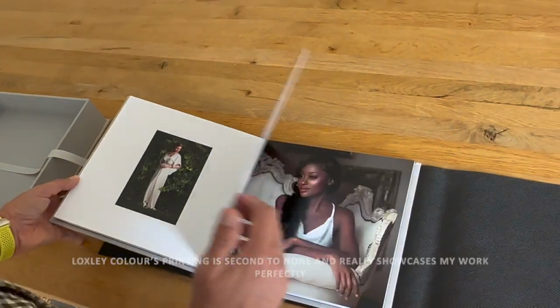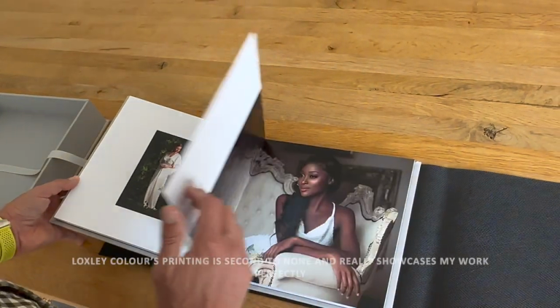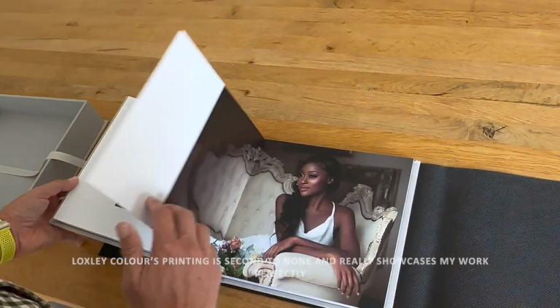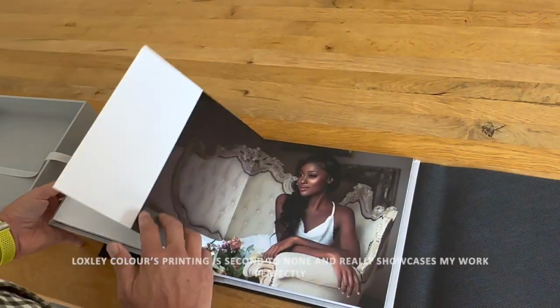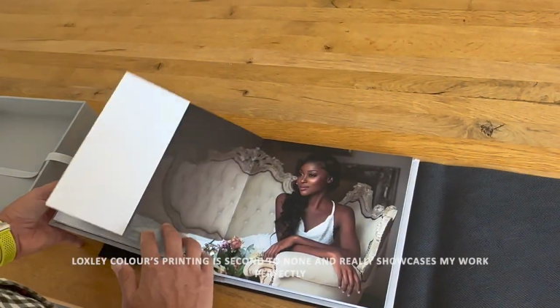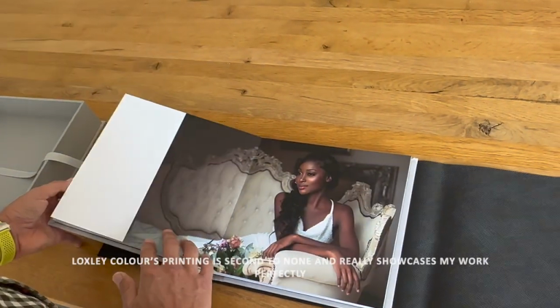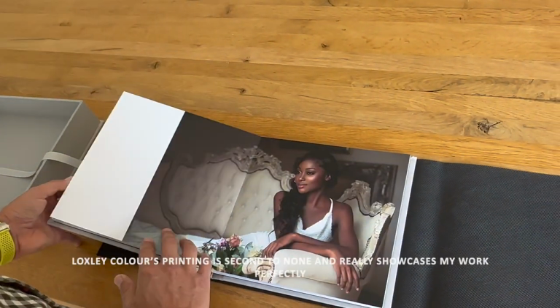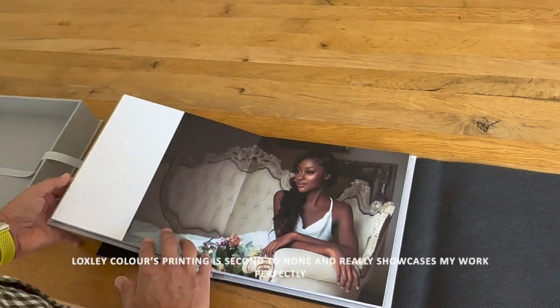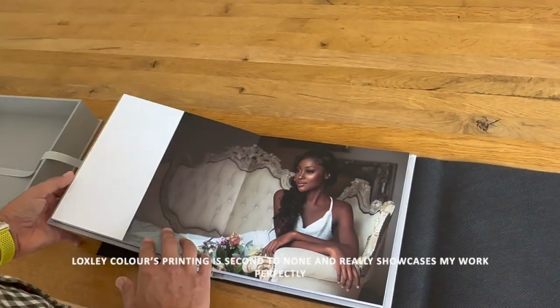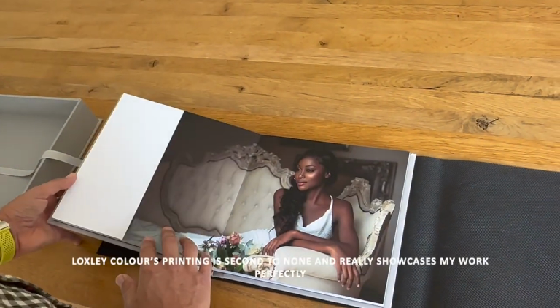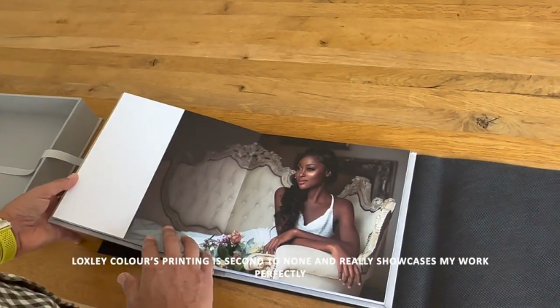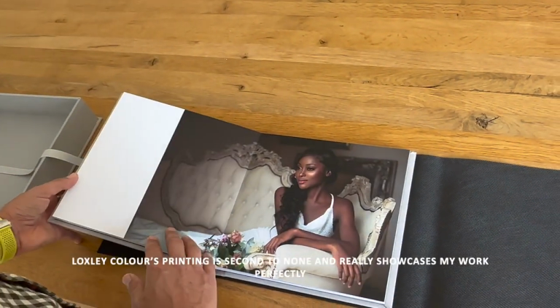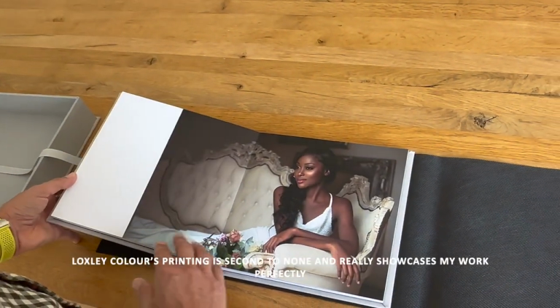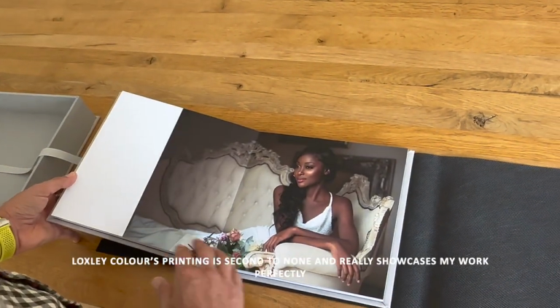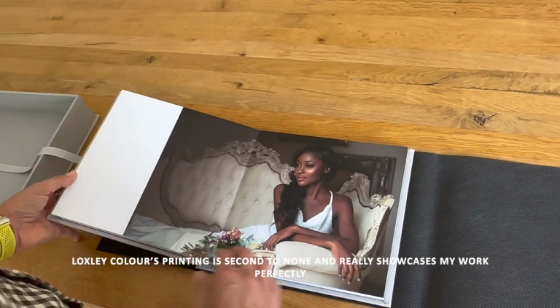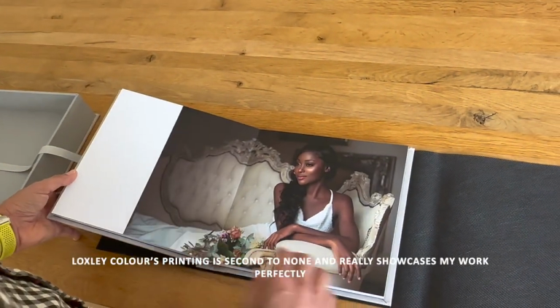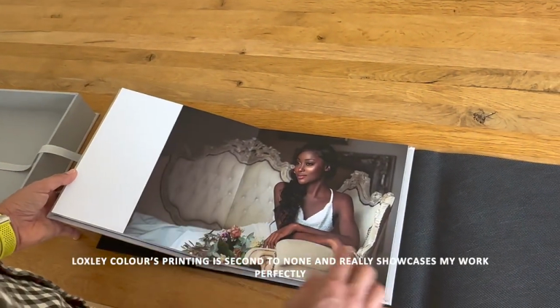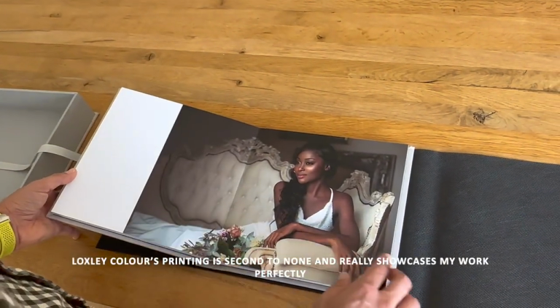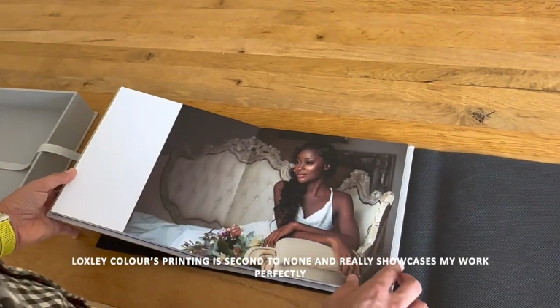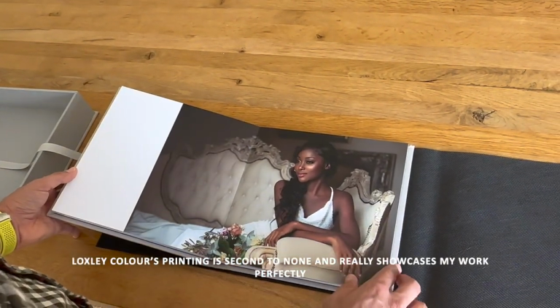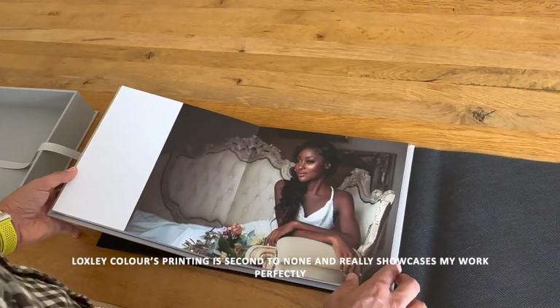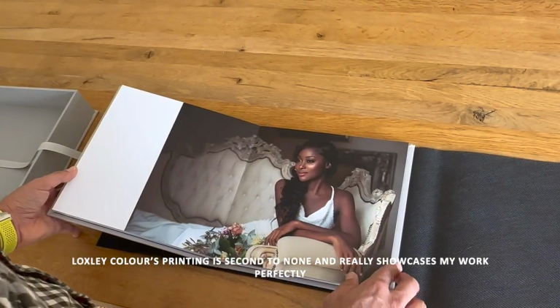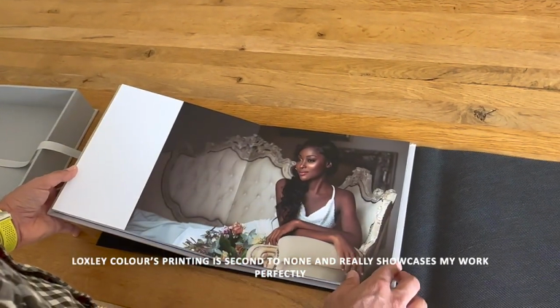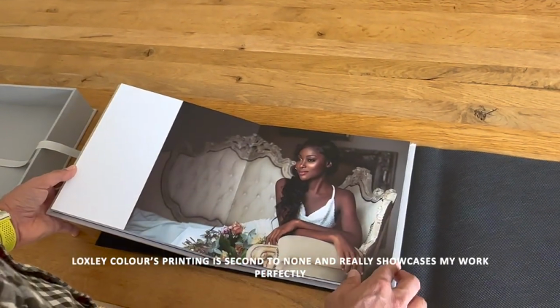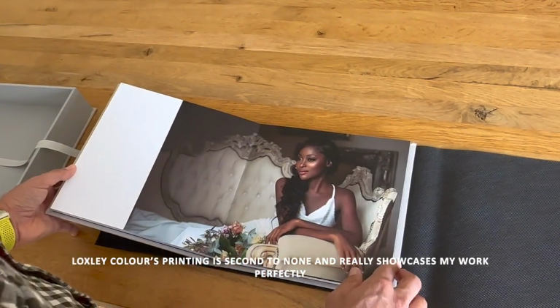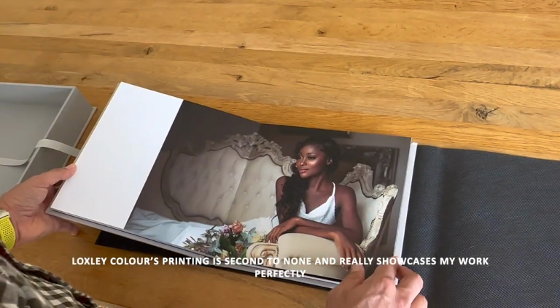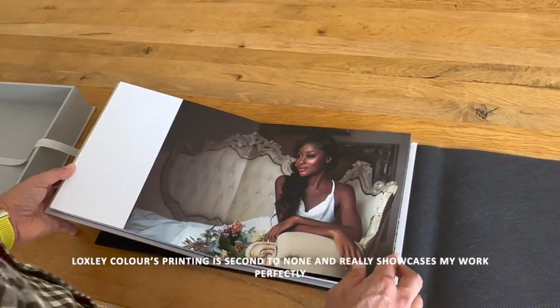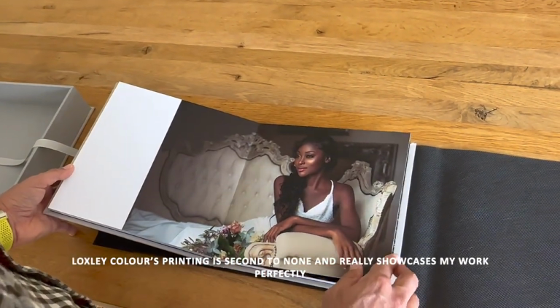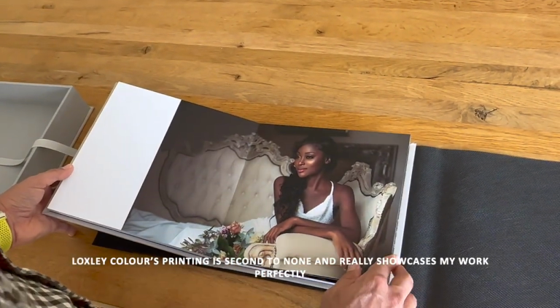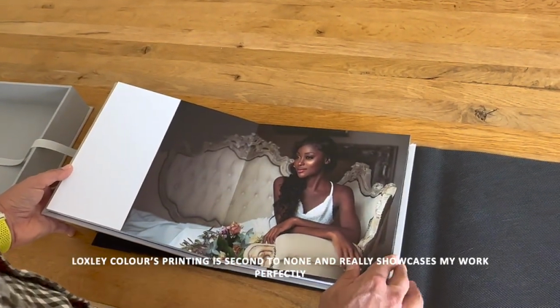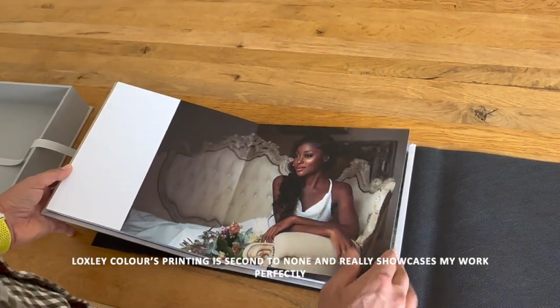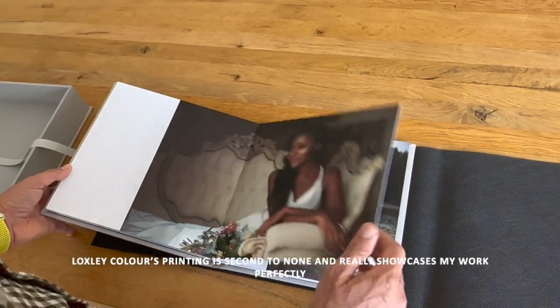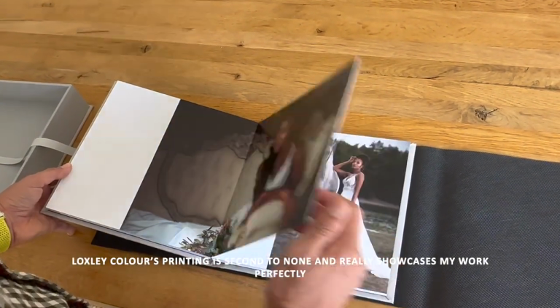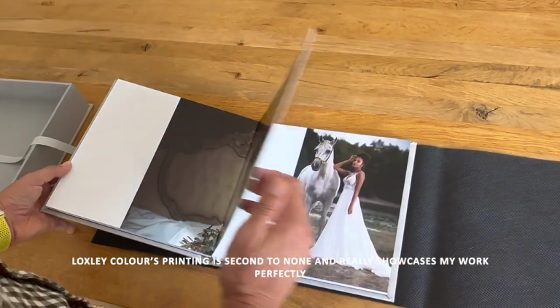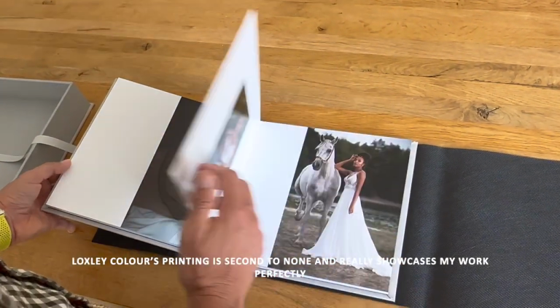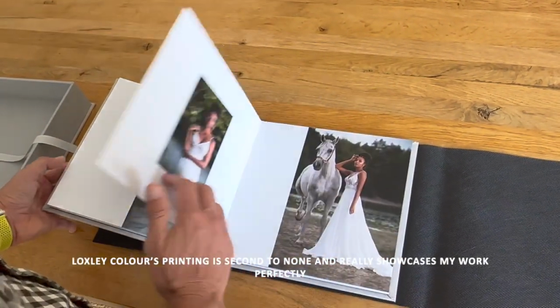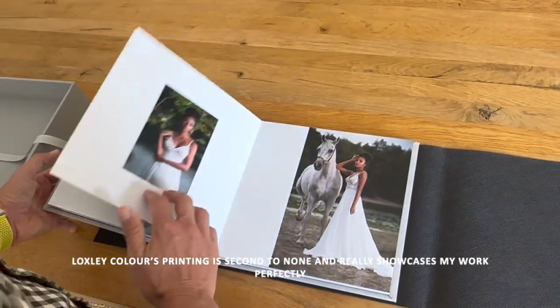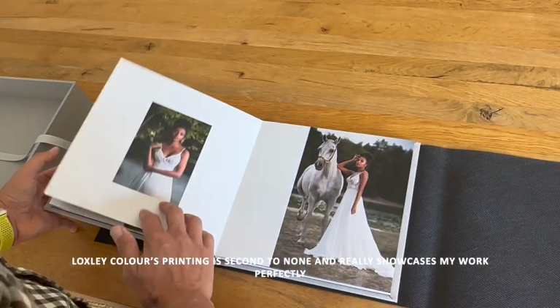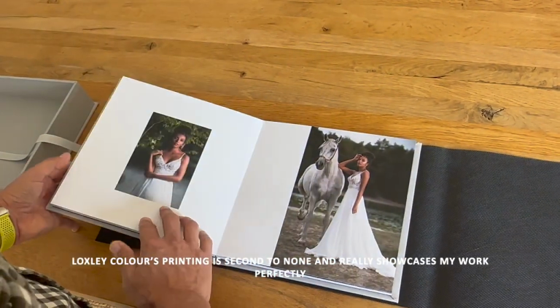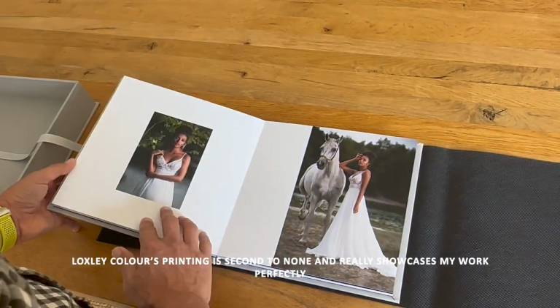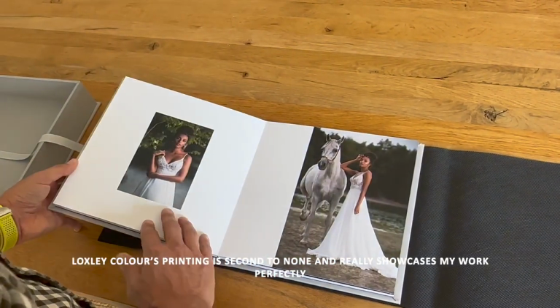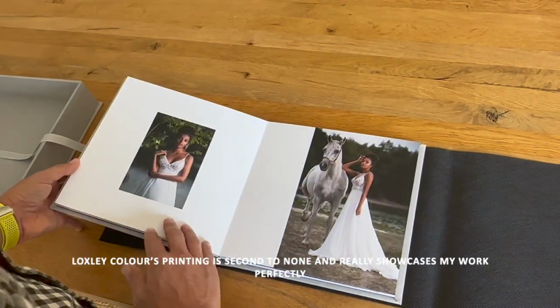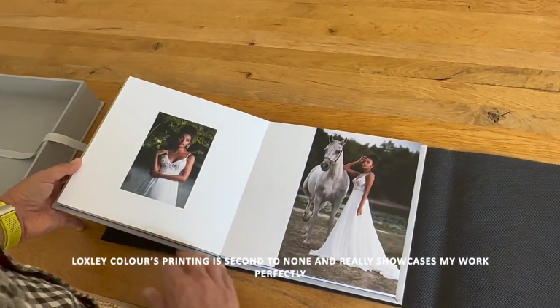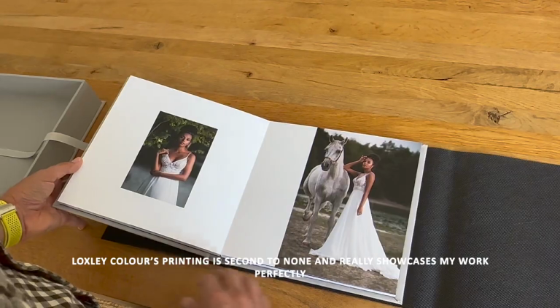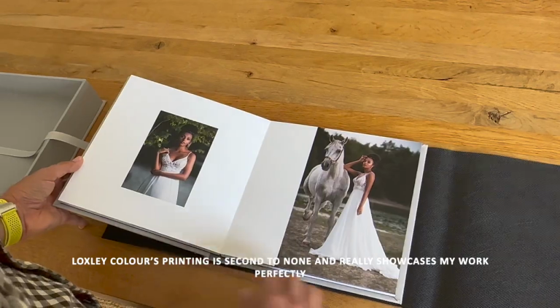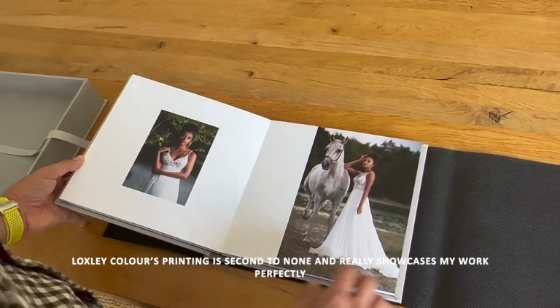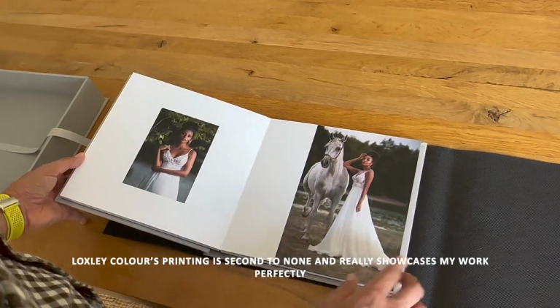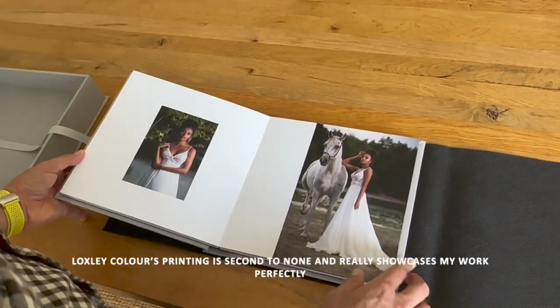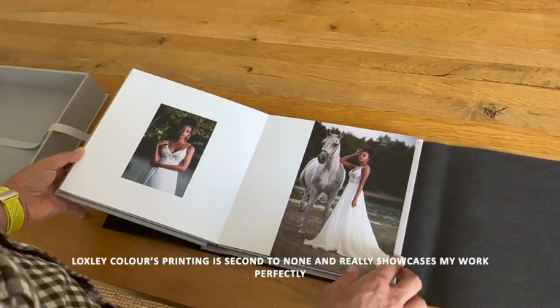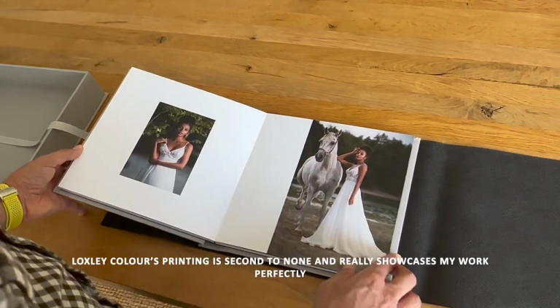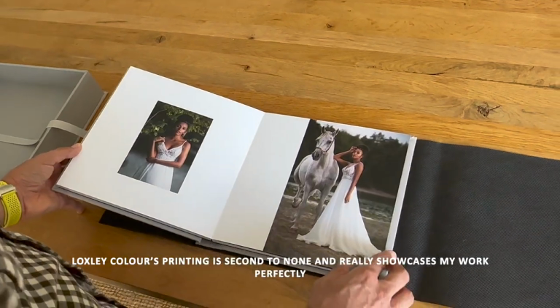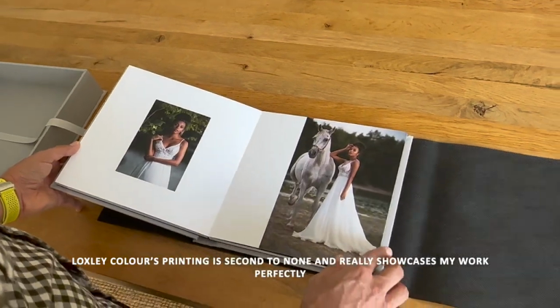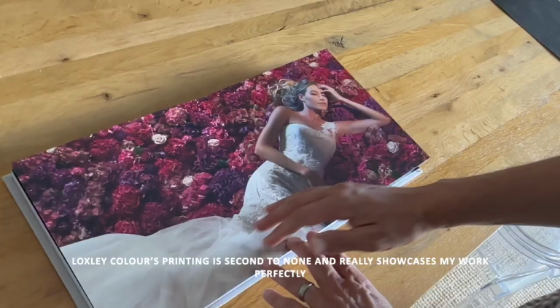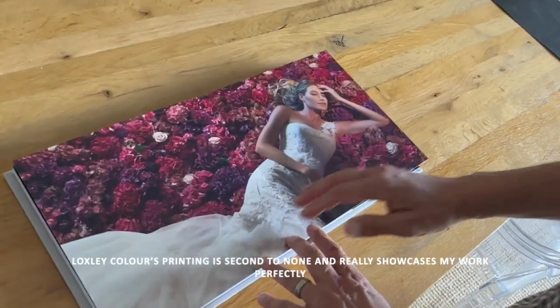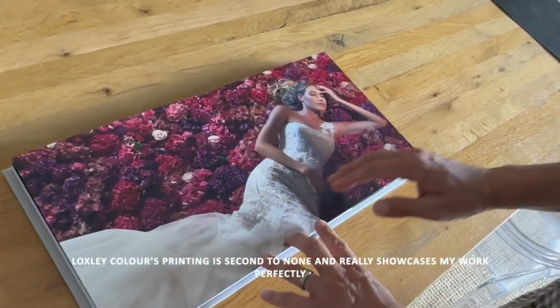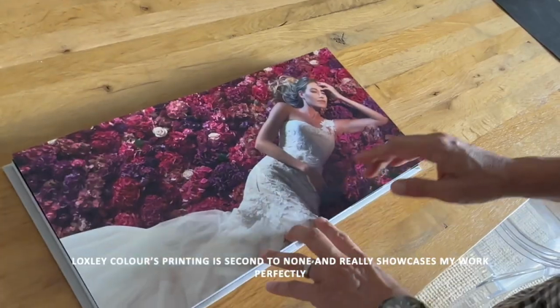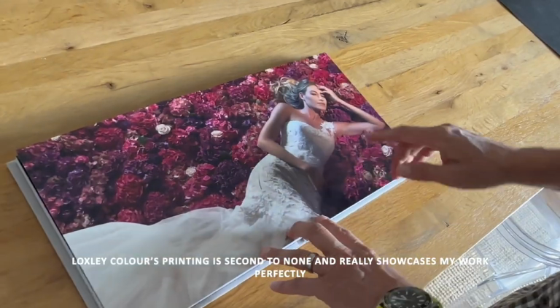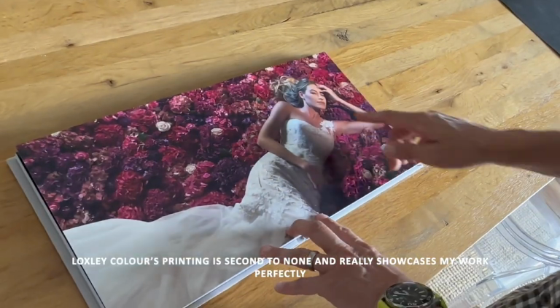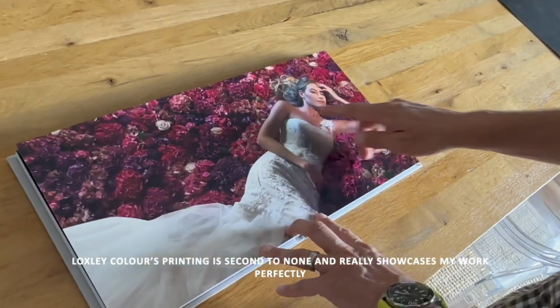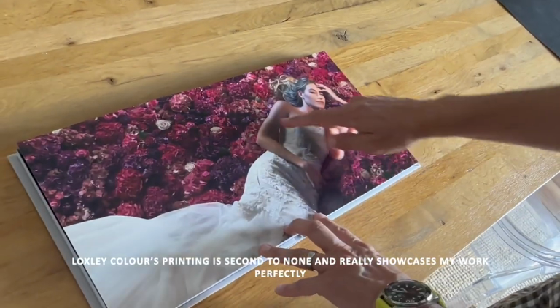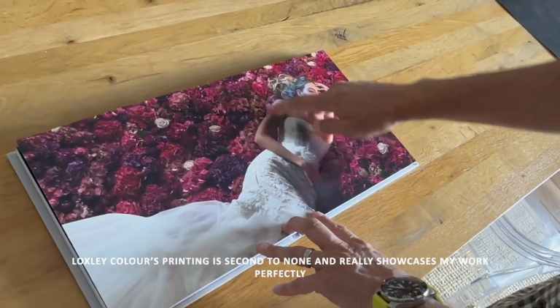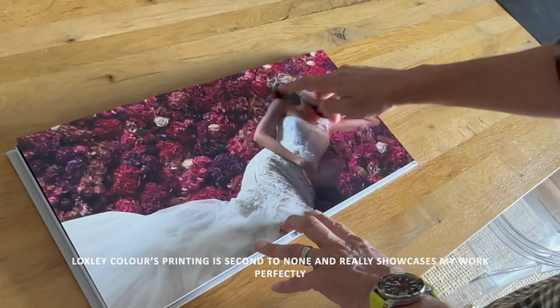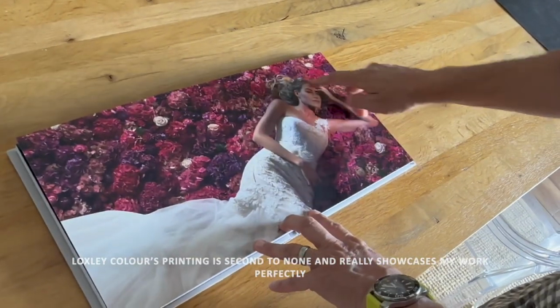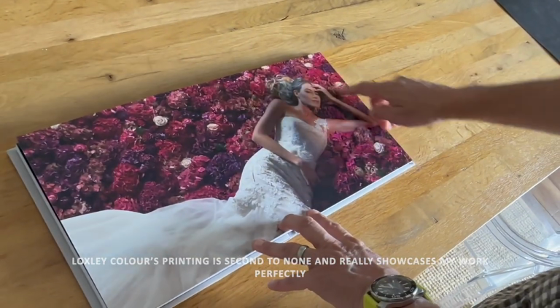Loxley Color's printing is second to none and it really showcases my work perfectly.